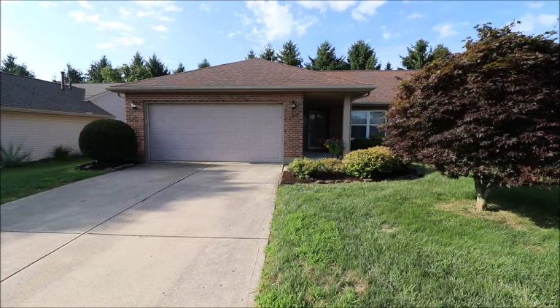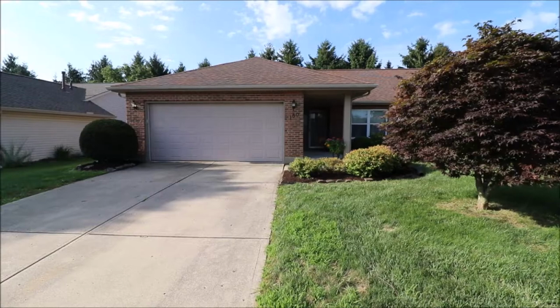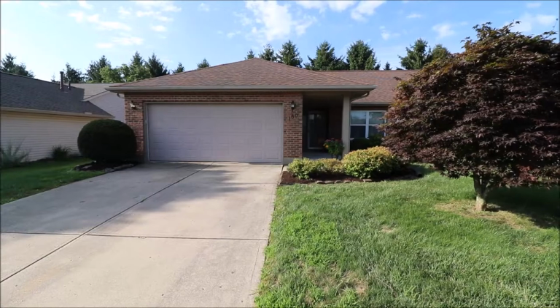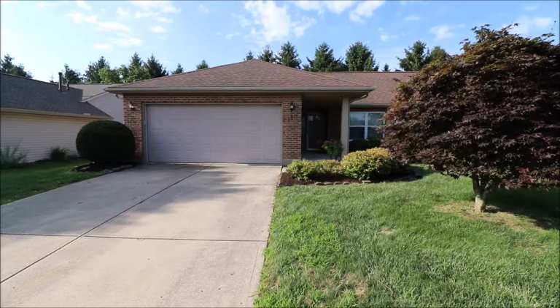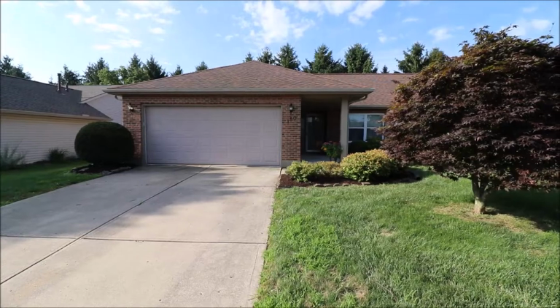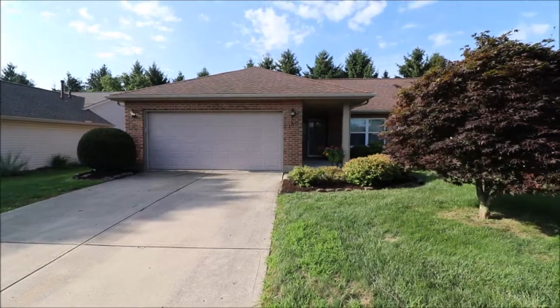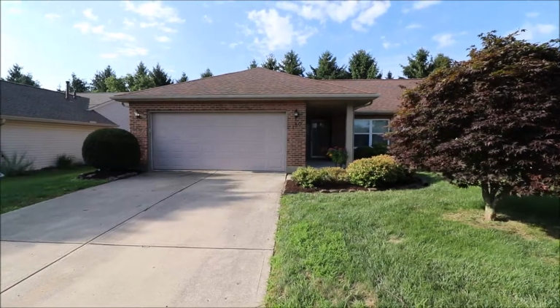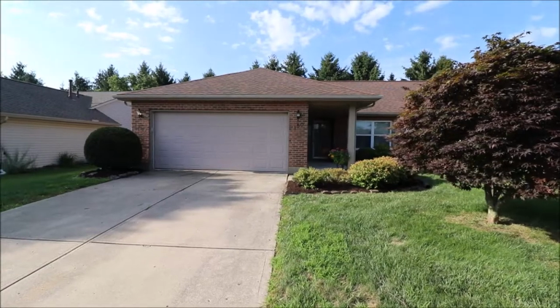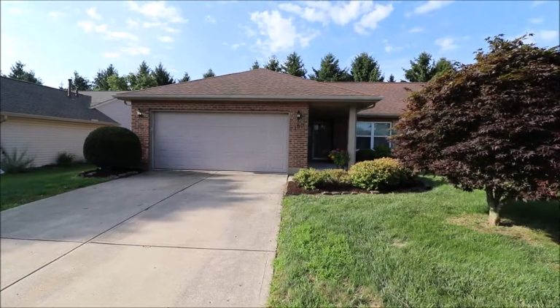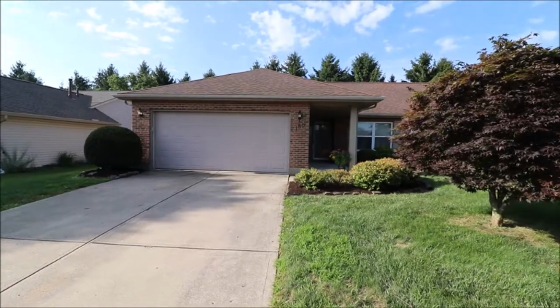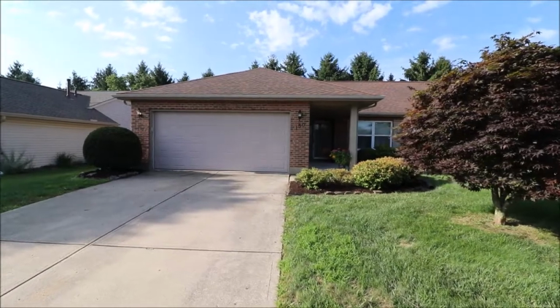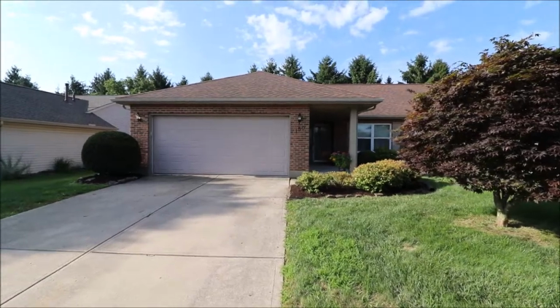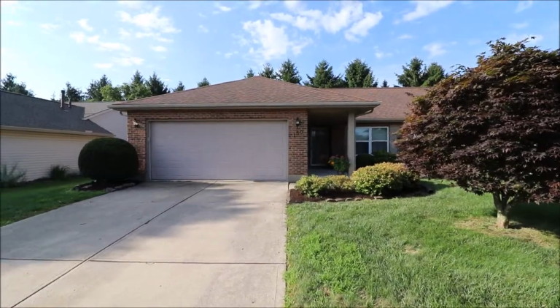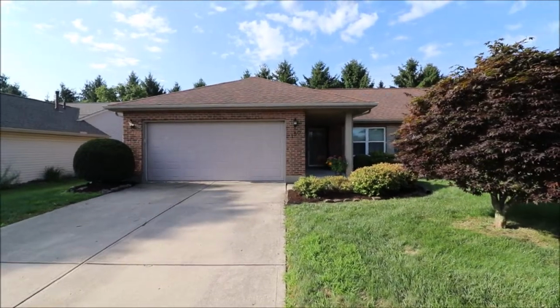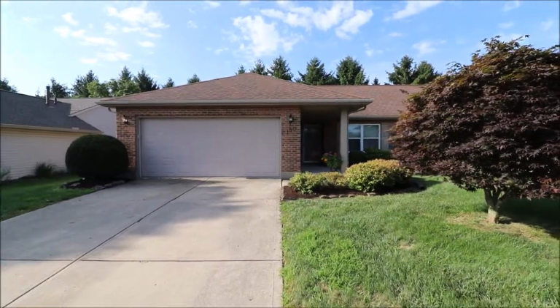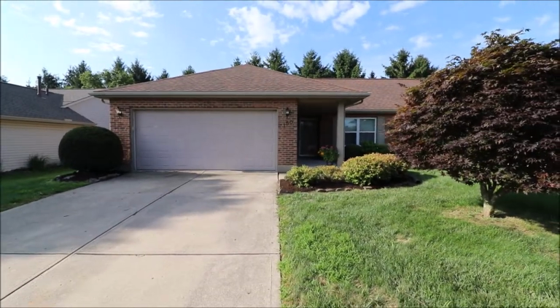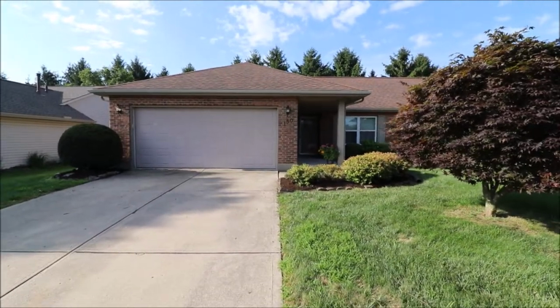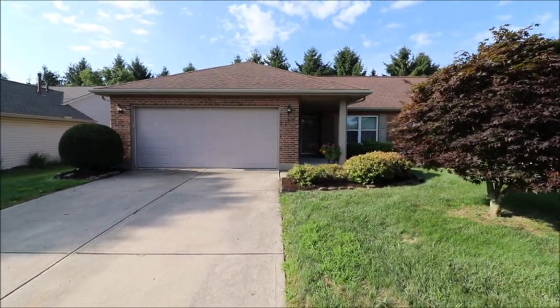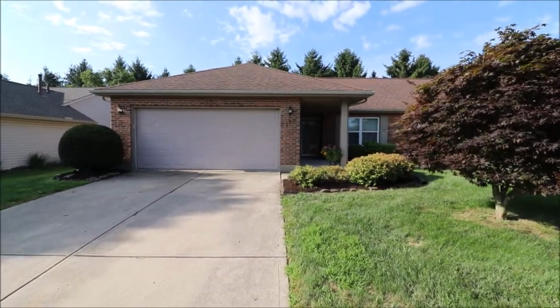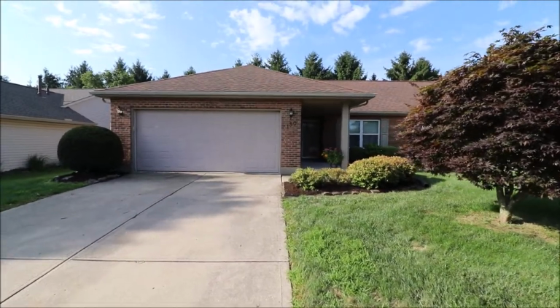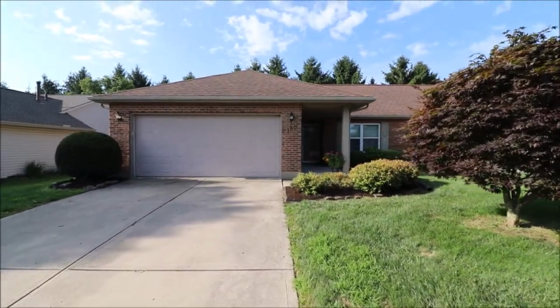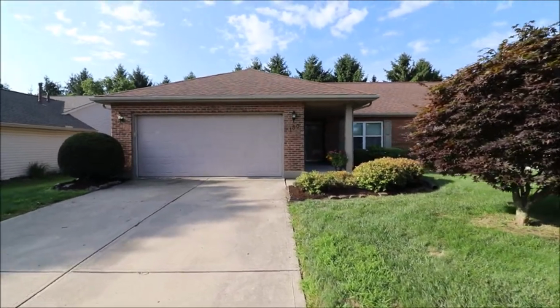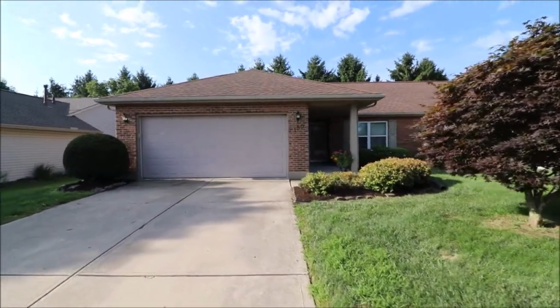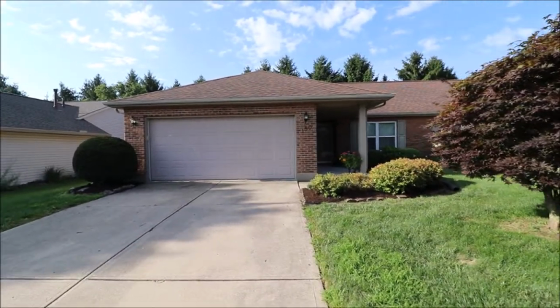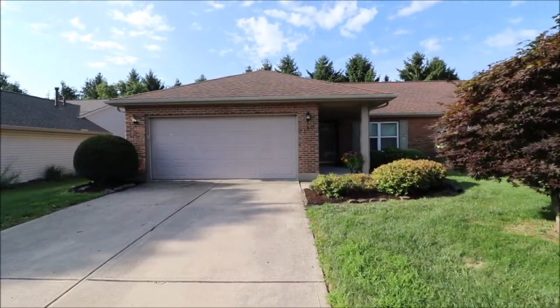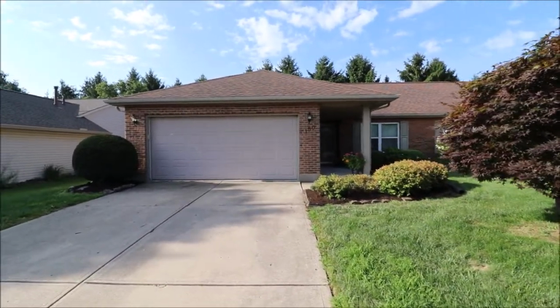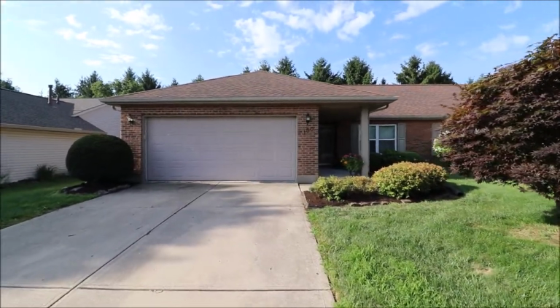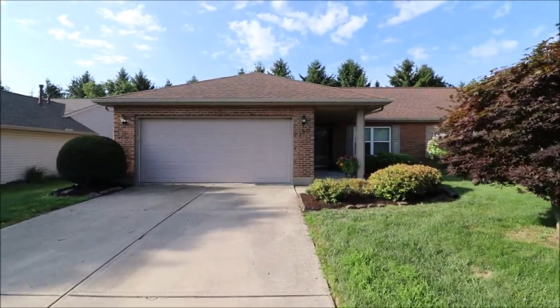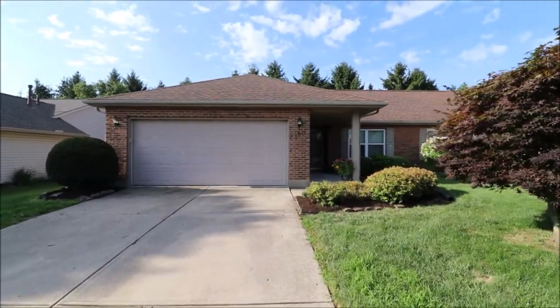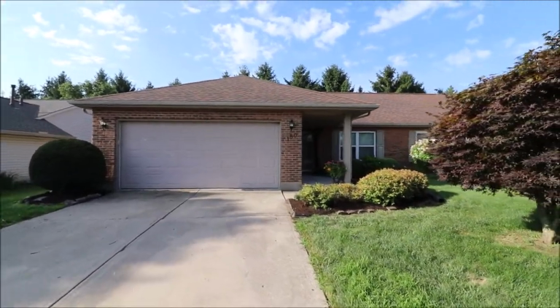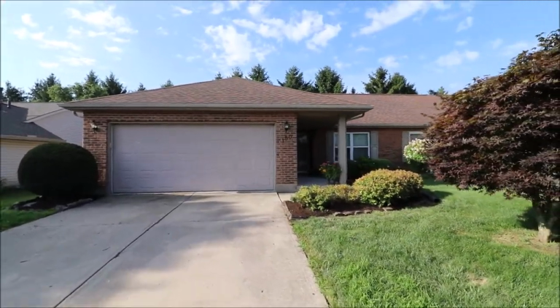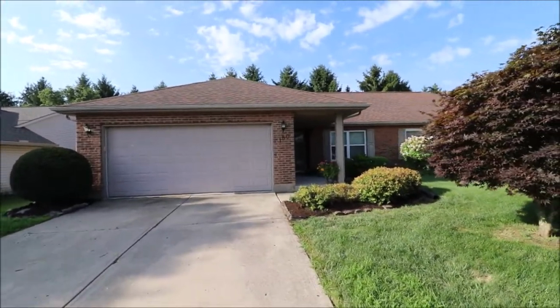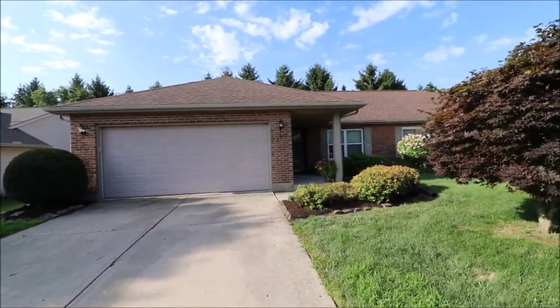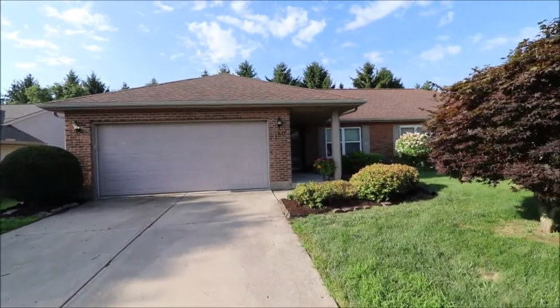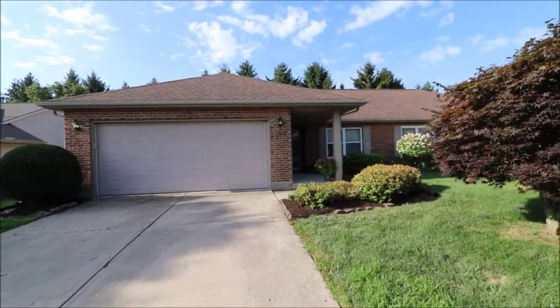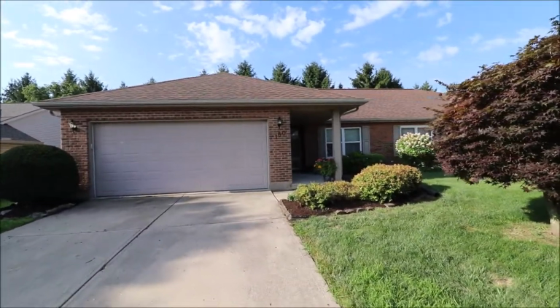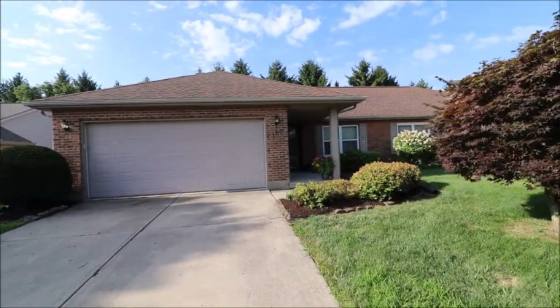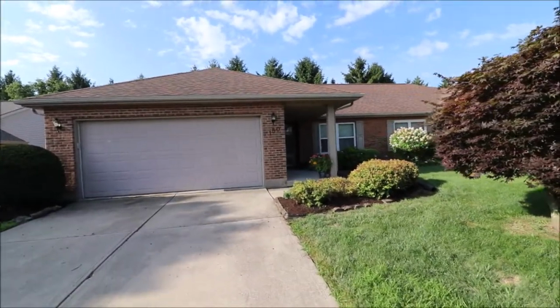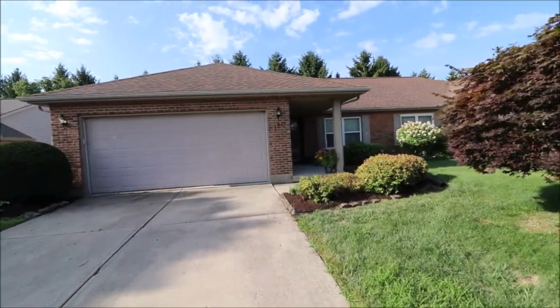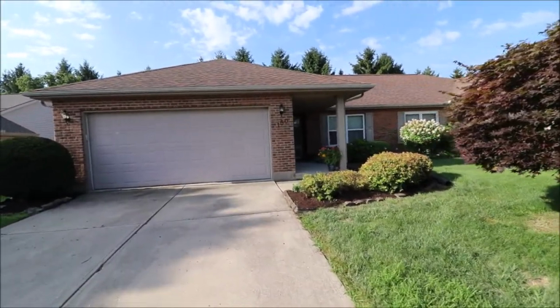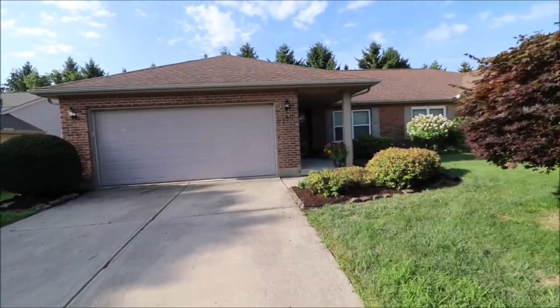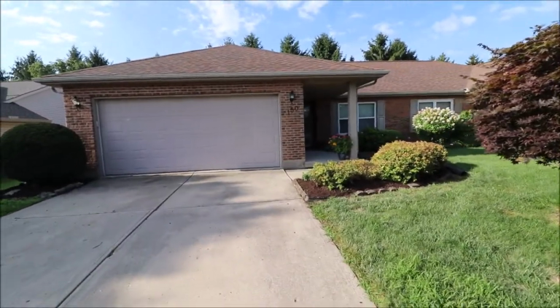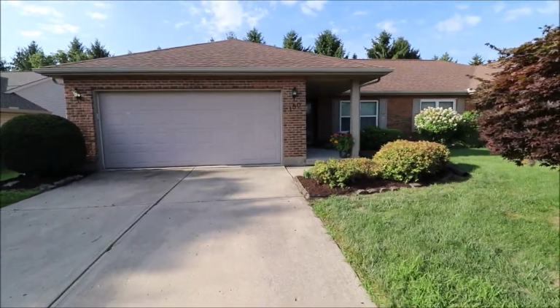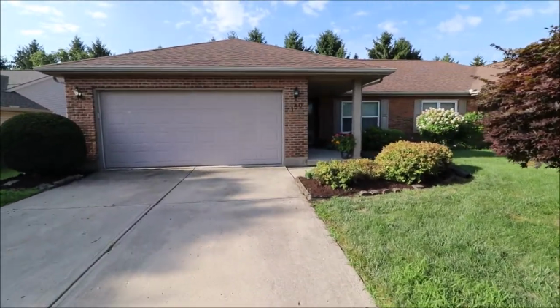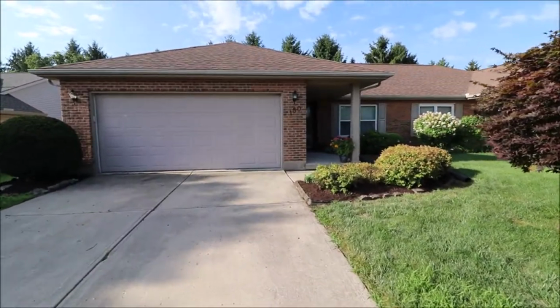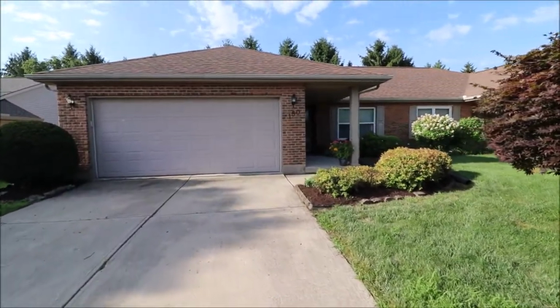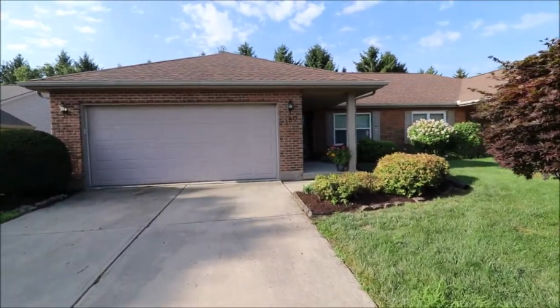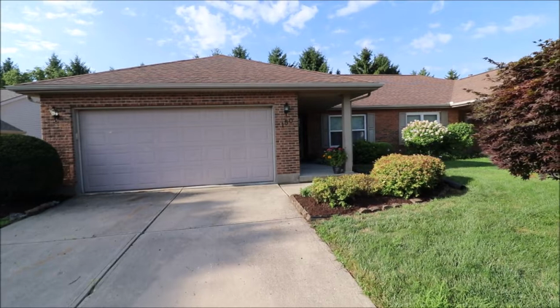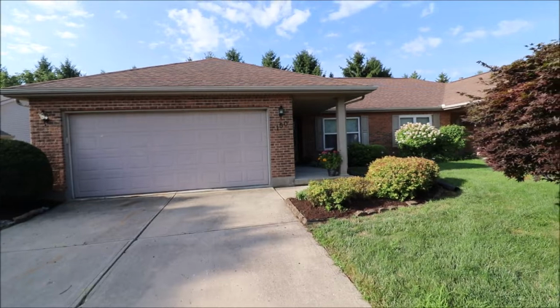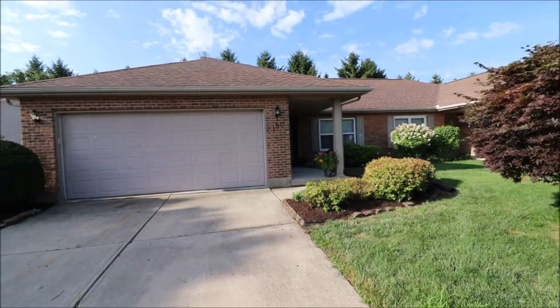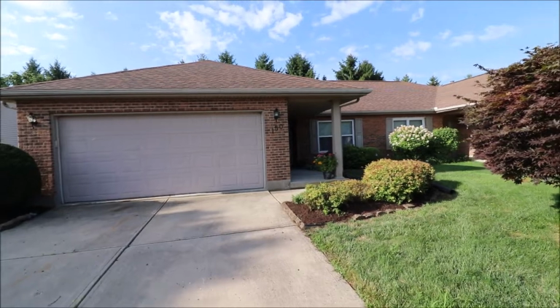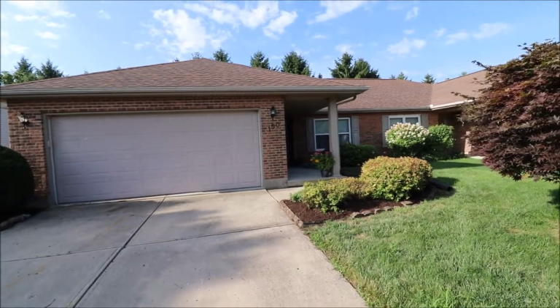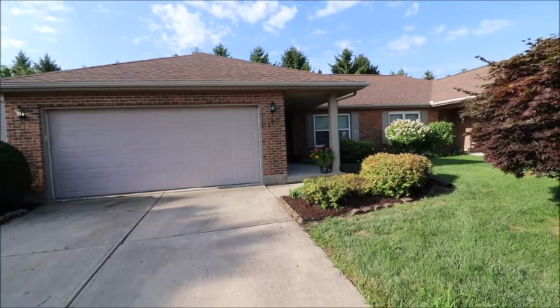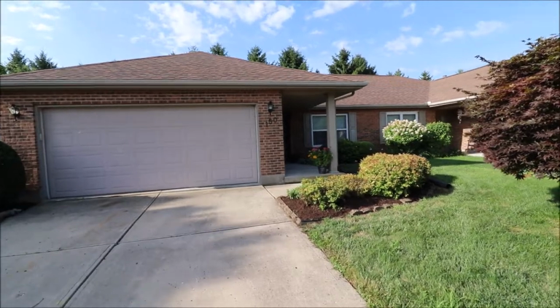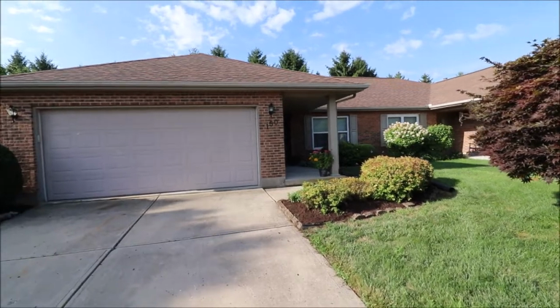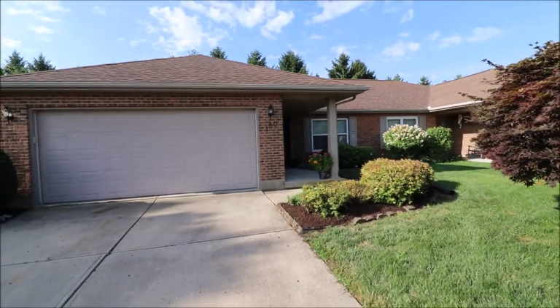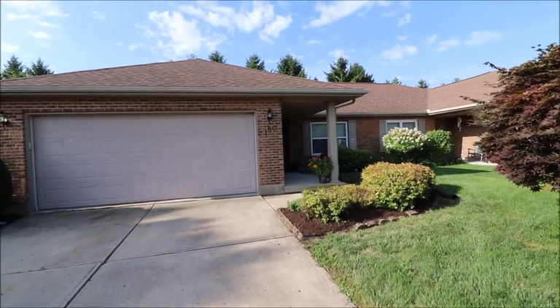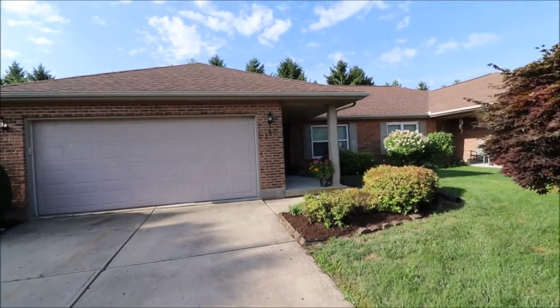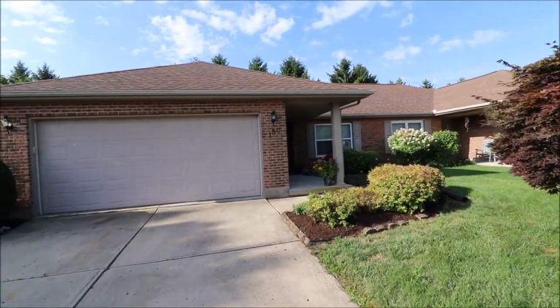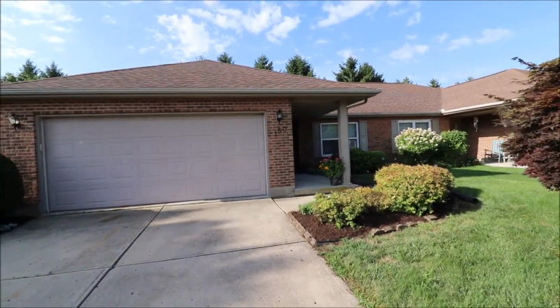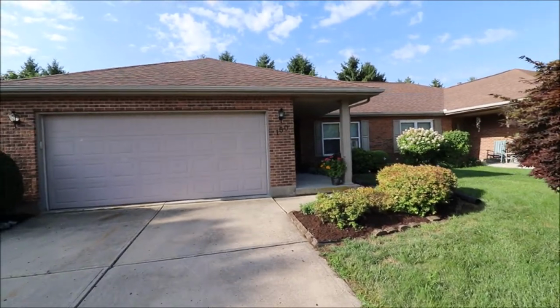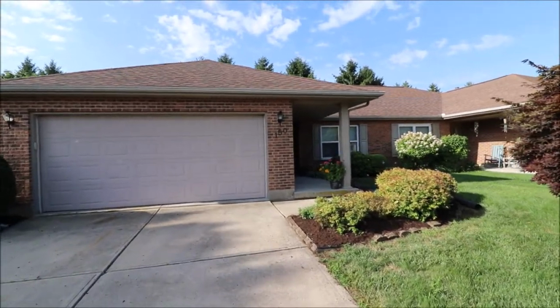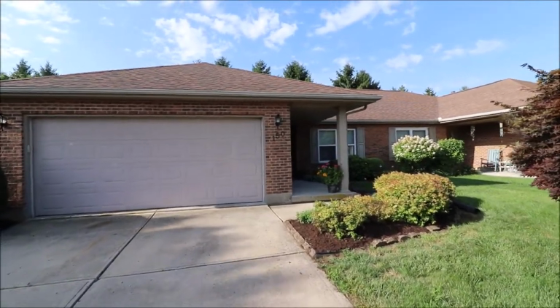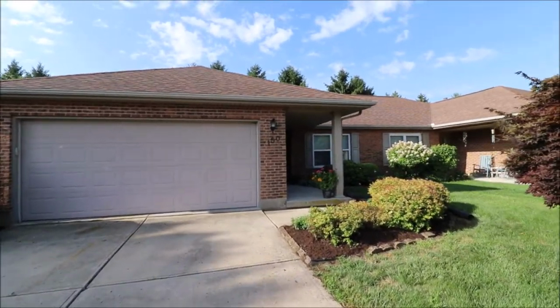Hello and welcome to 150 Warner Drive, Union, Ohio. Here we're out in the driveway taking a walk up to the front of the home.